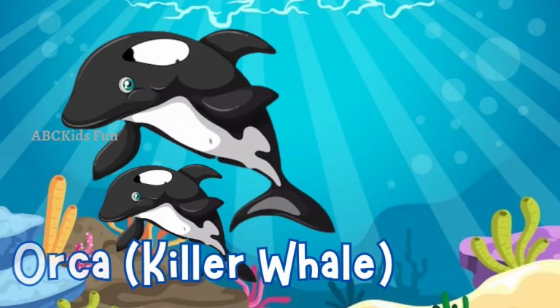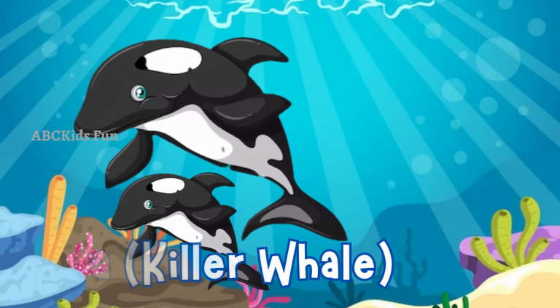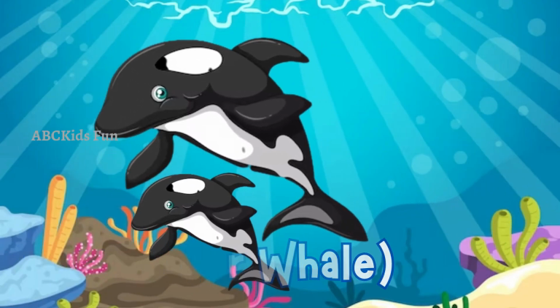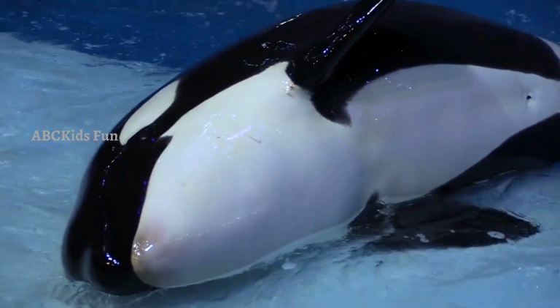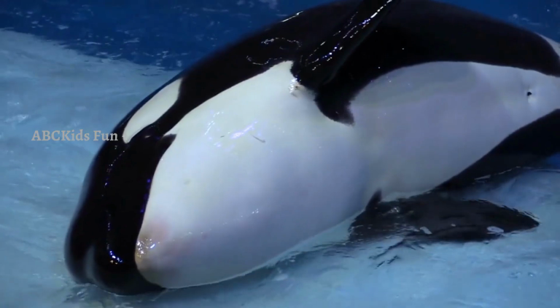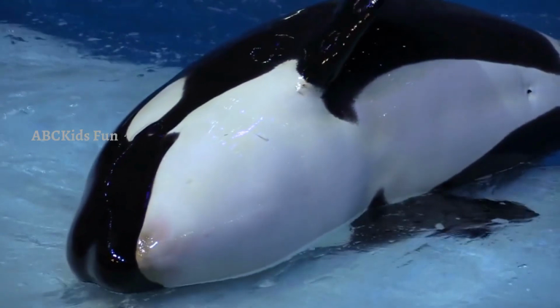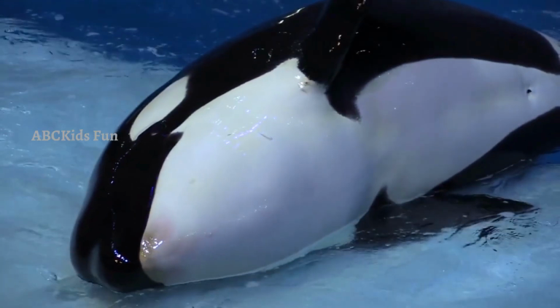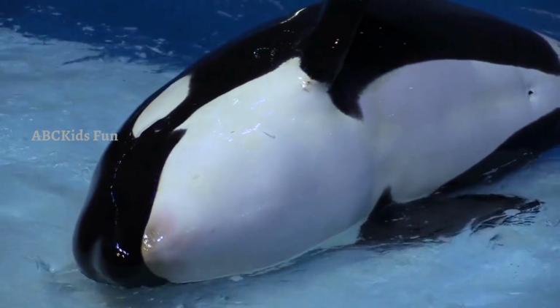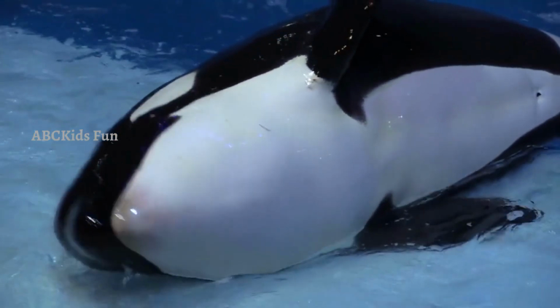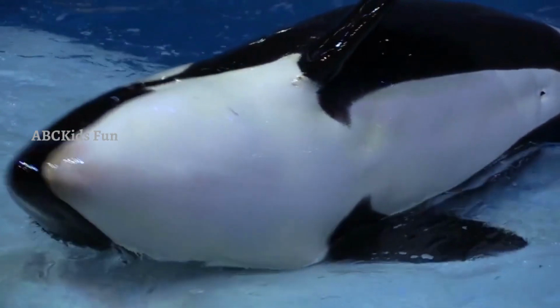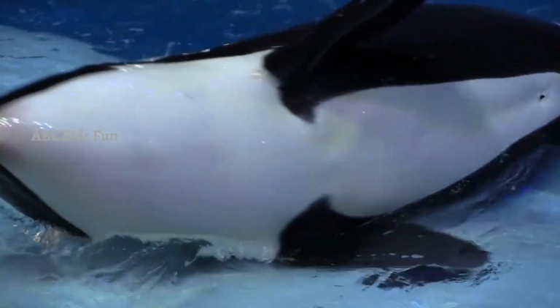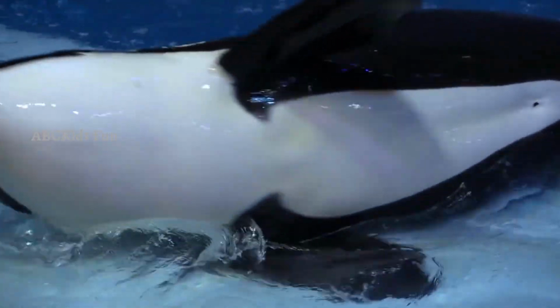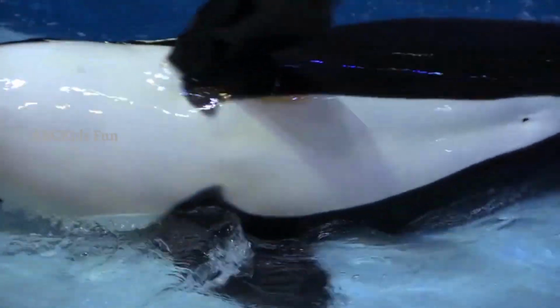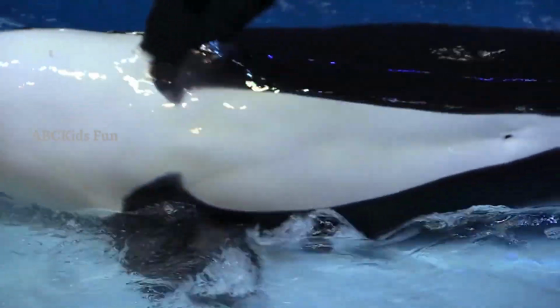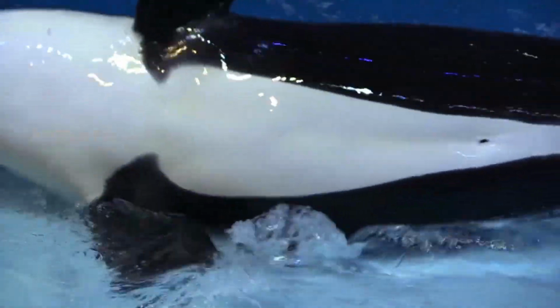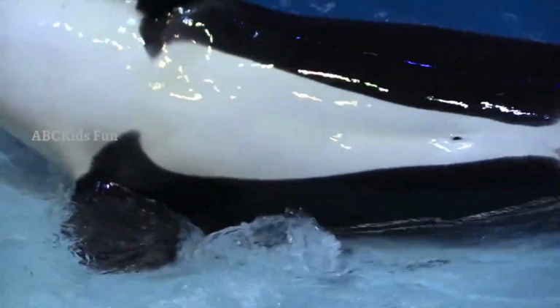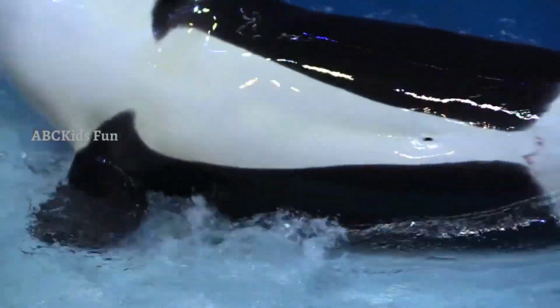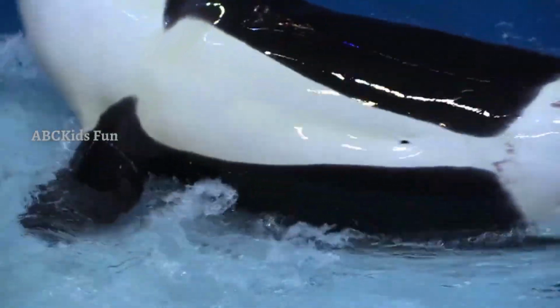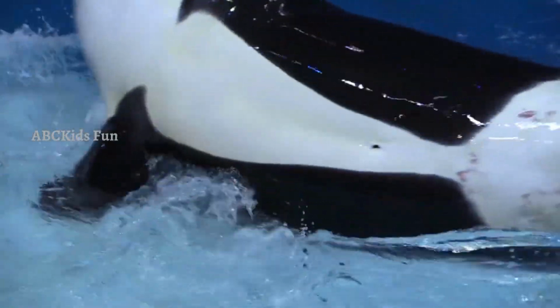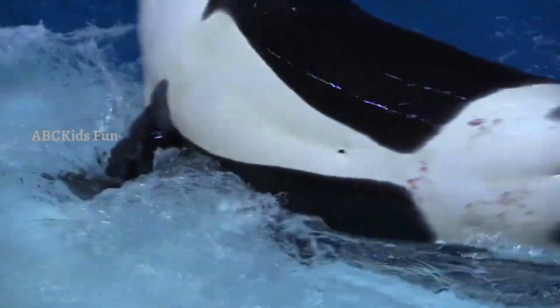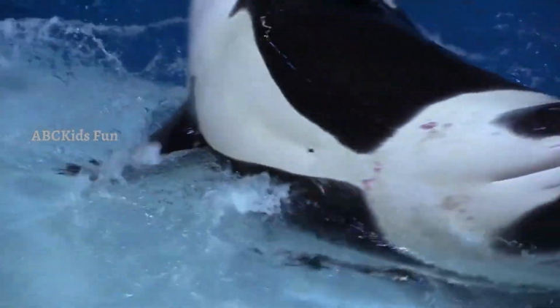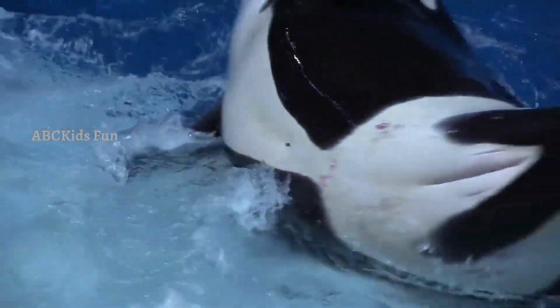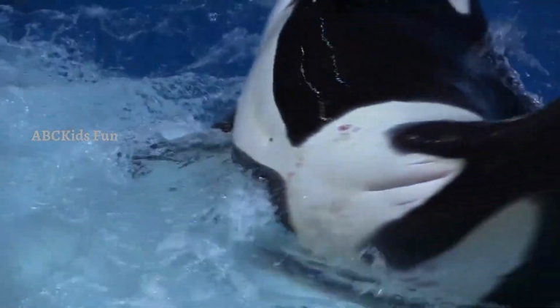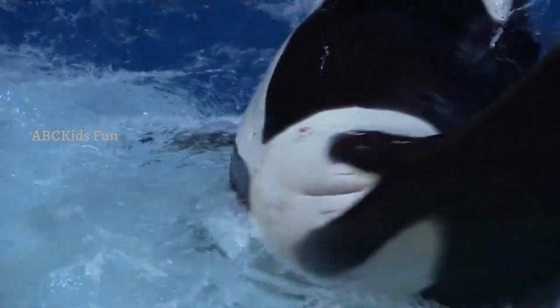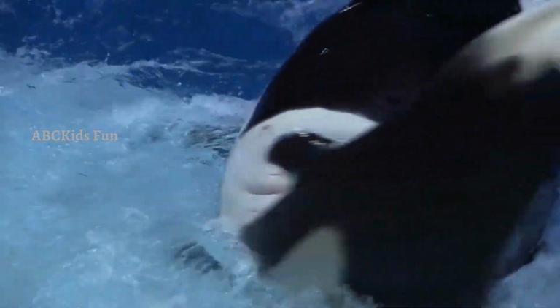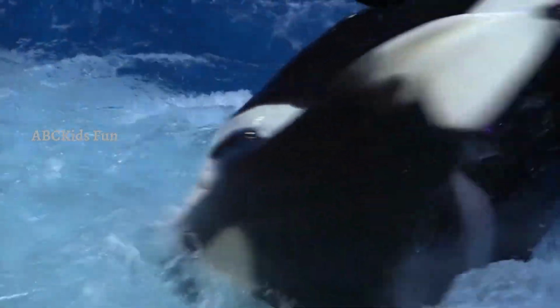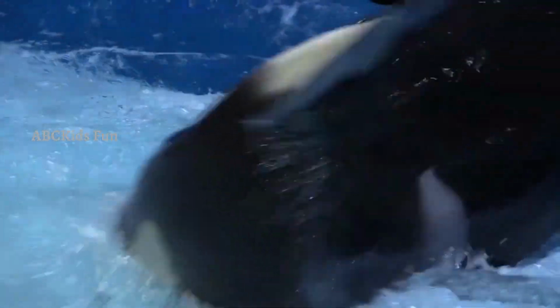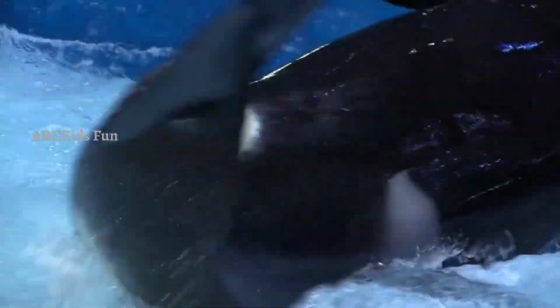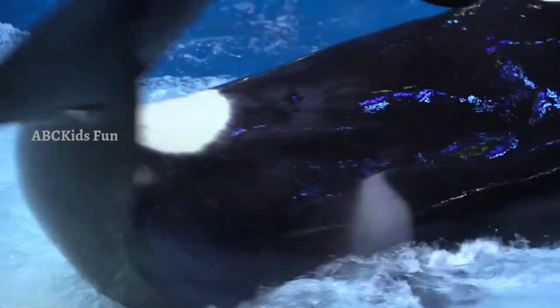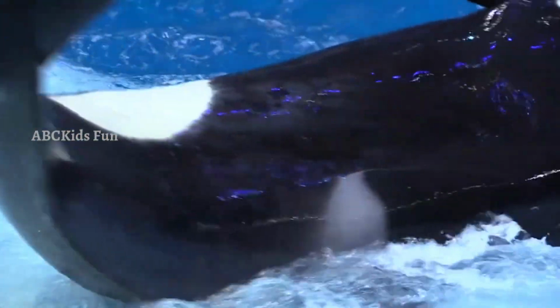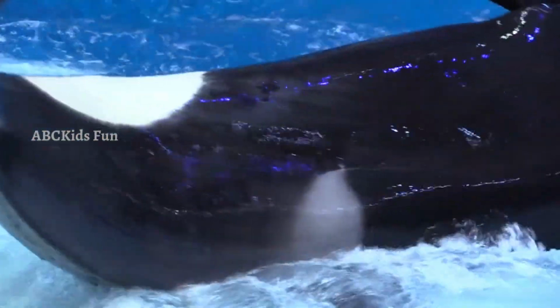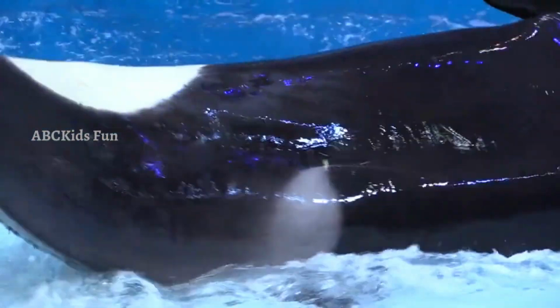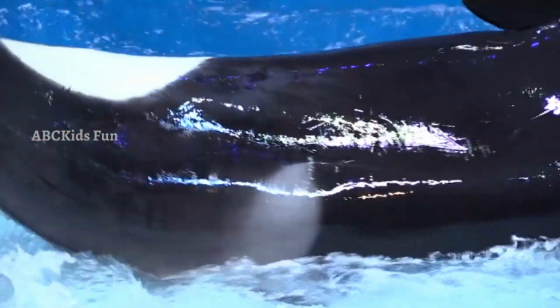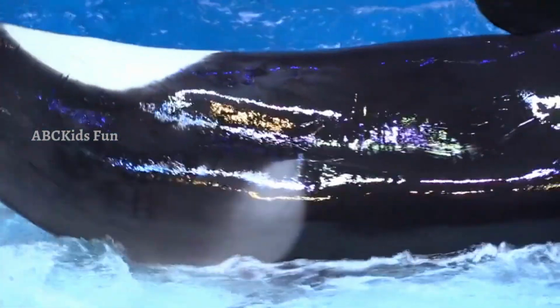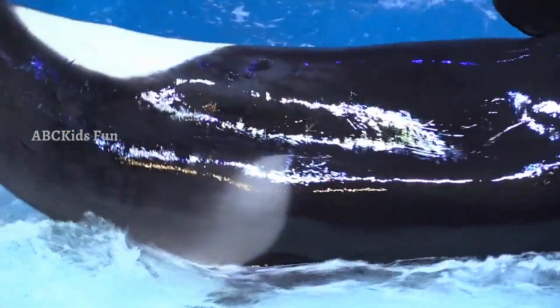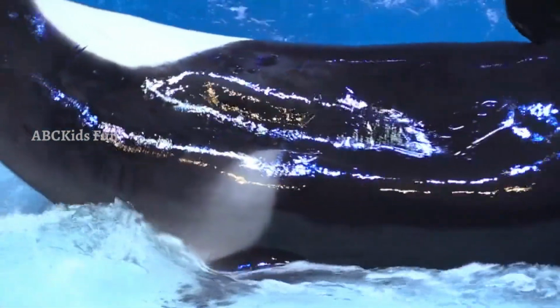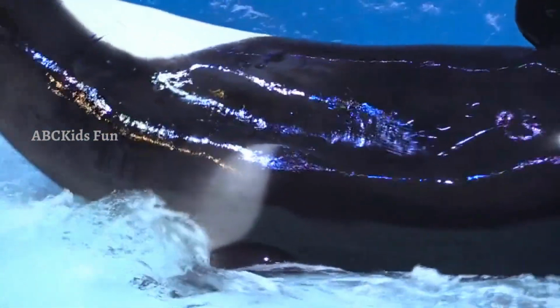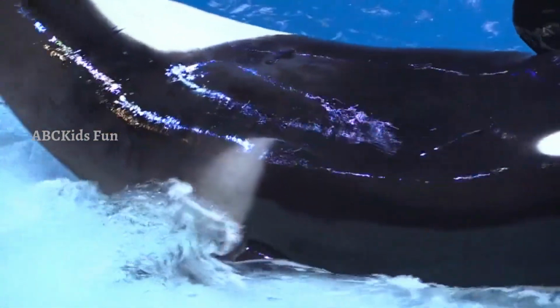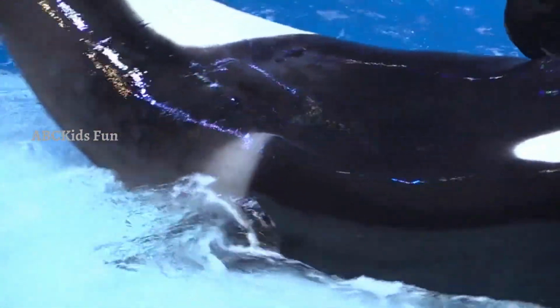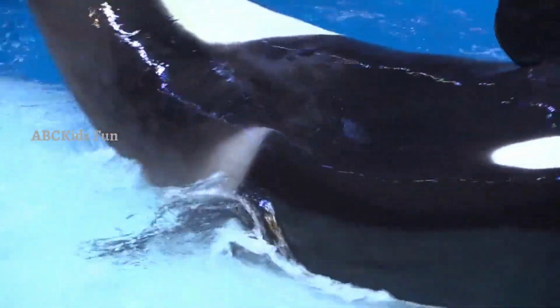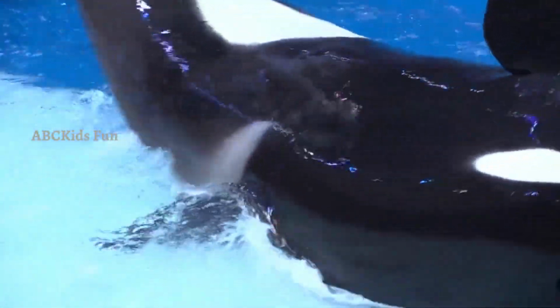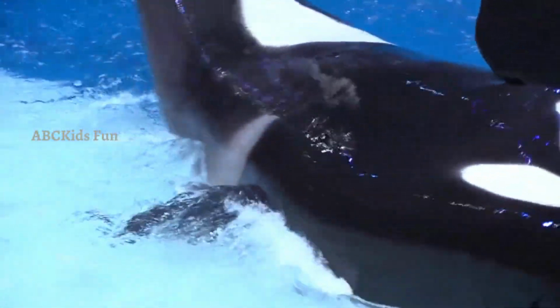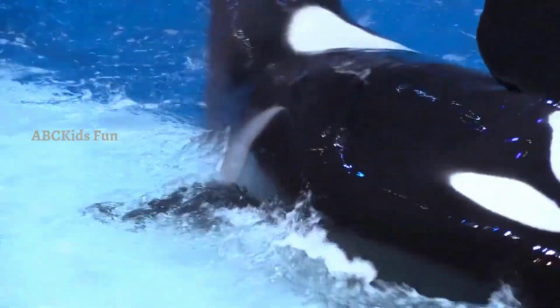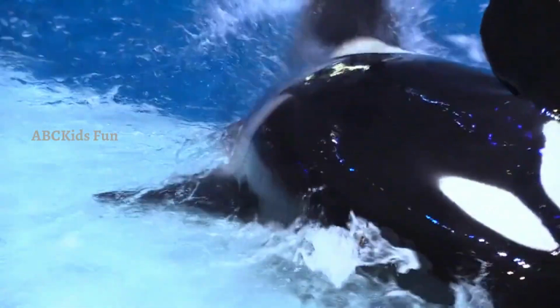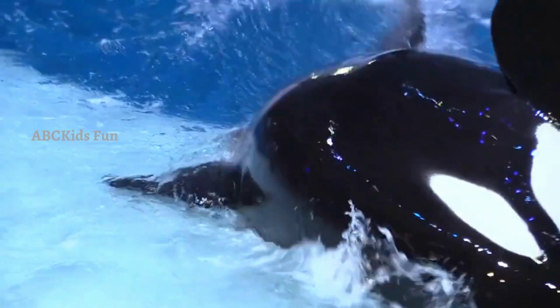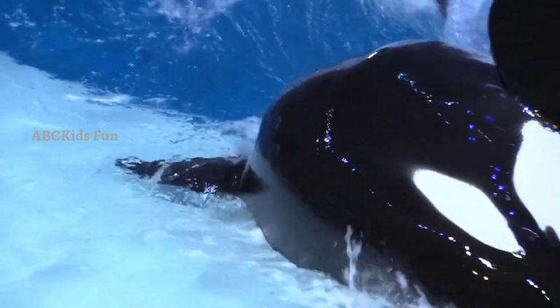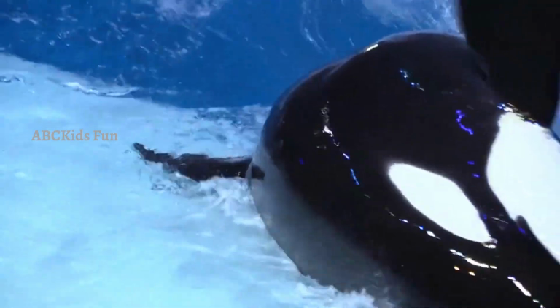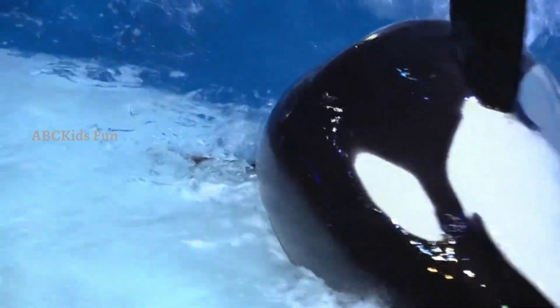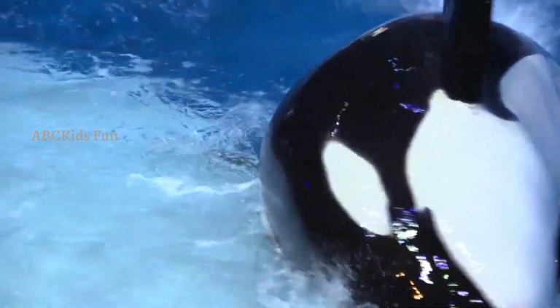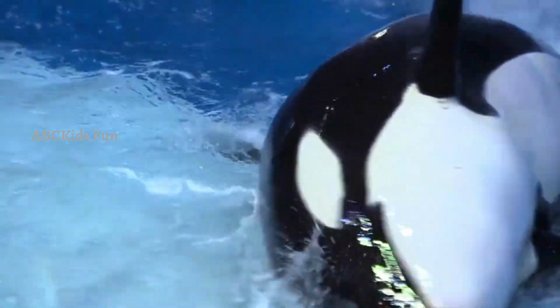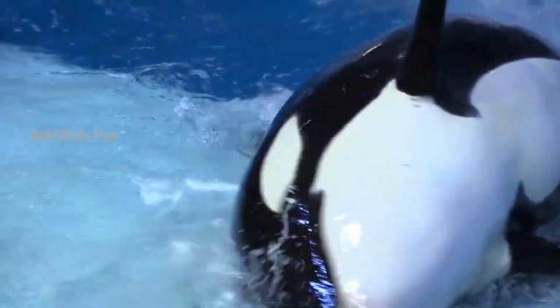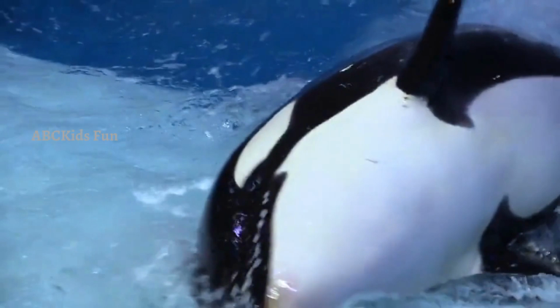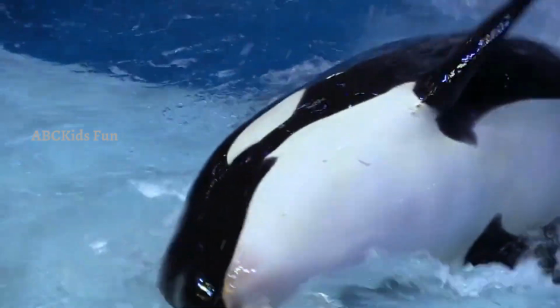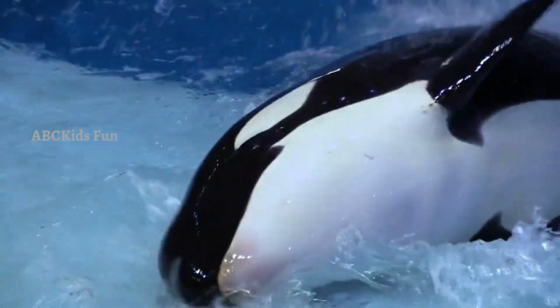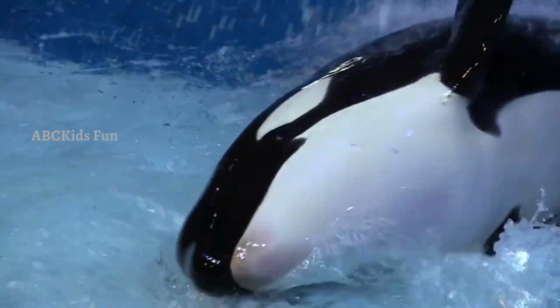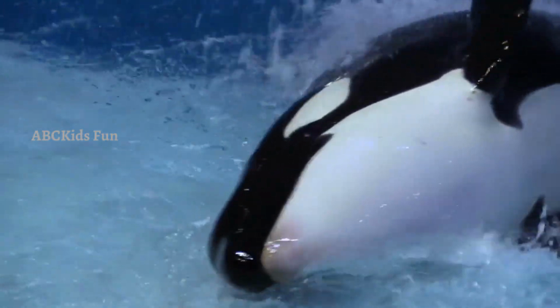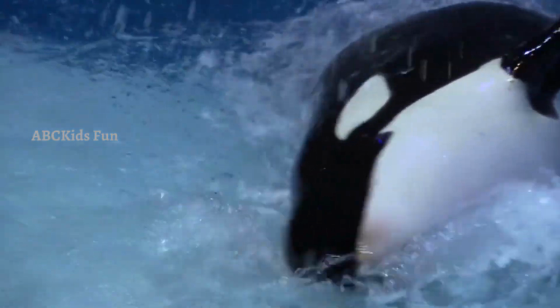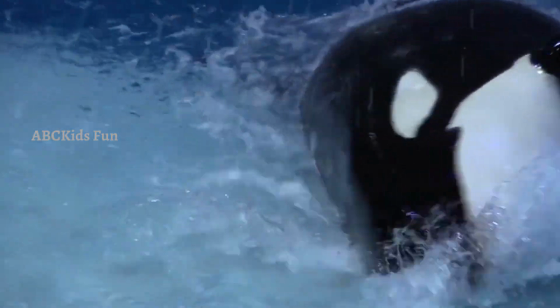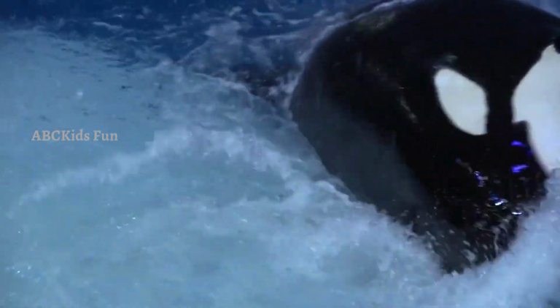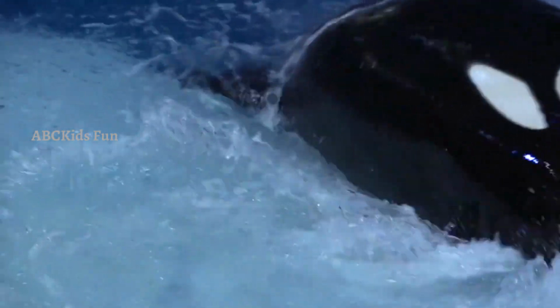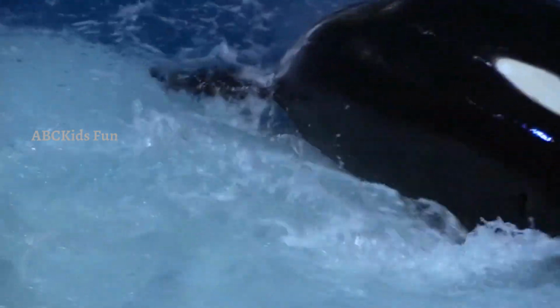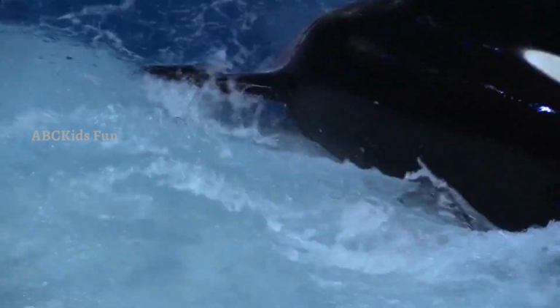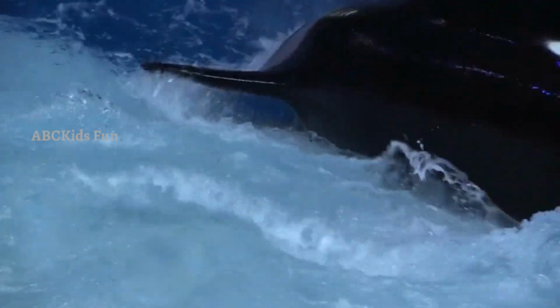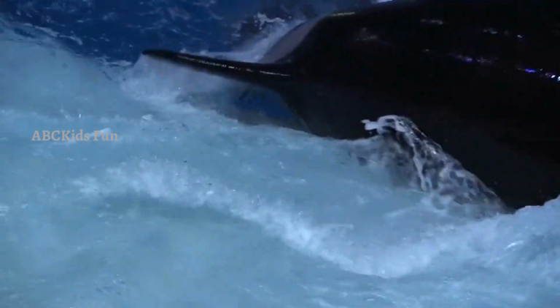Did you know orcas are the largest members of the dolphin family? They are intelligent predators and work in teams to hunt for food. Orcas have excellent communication skills too.